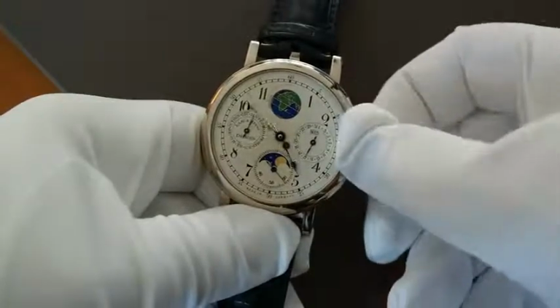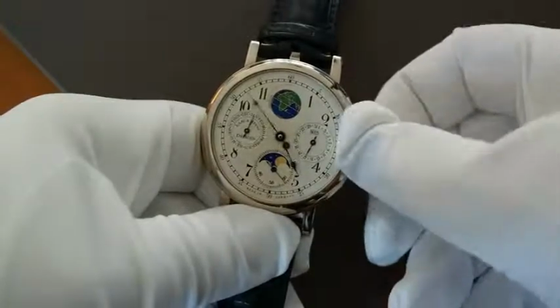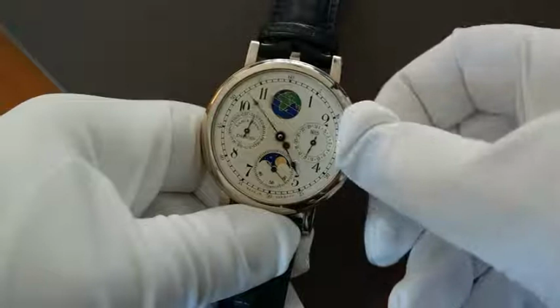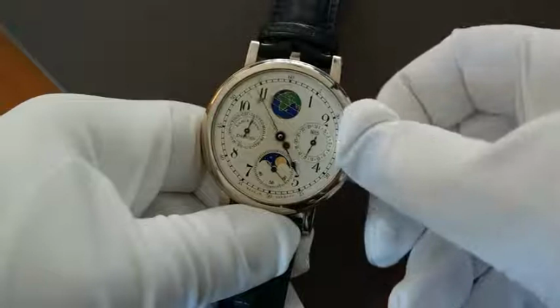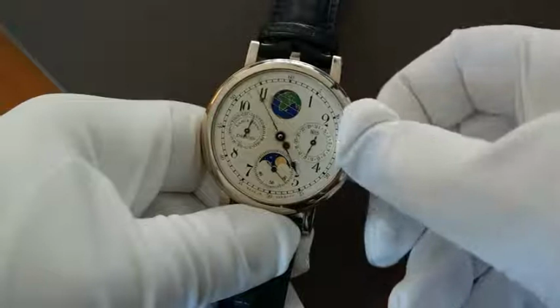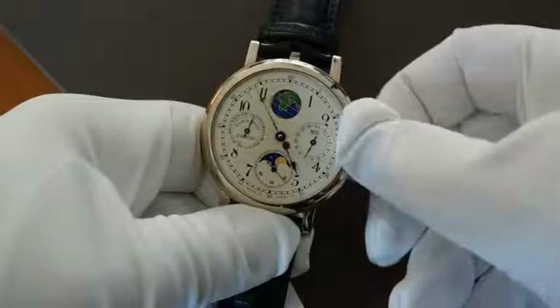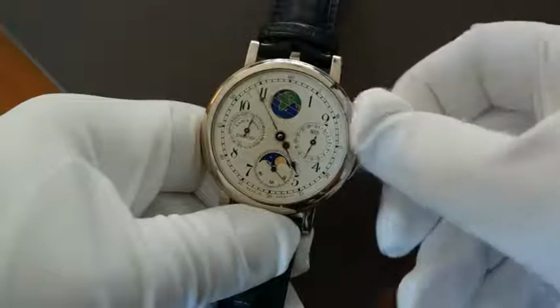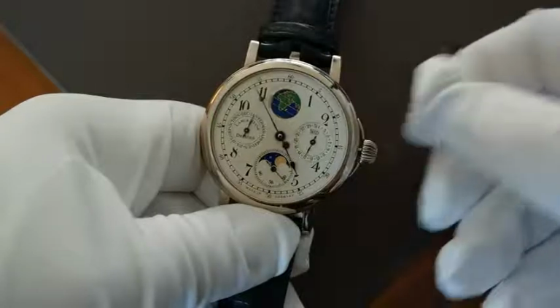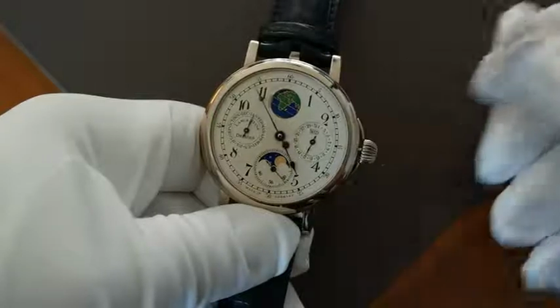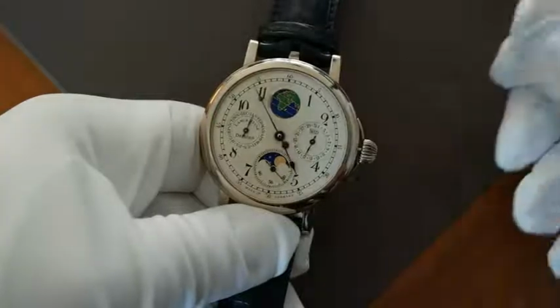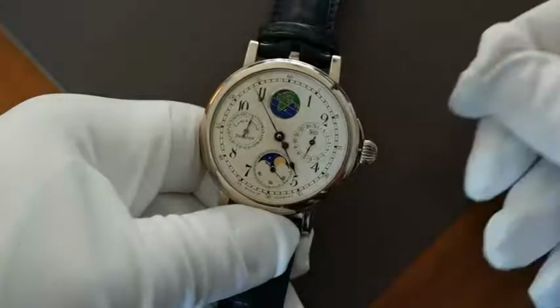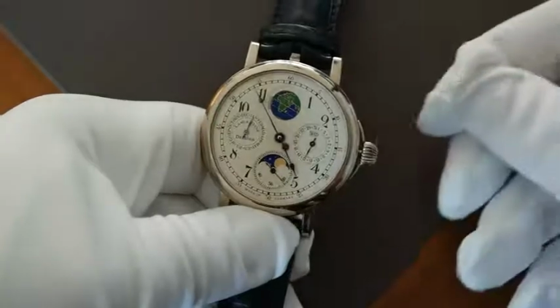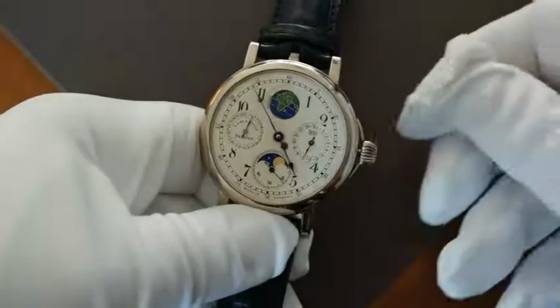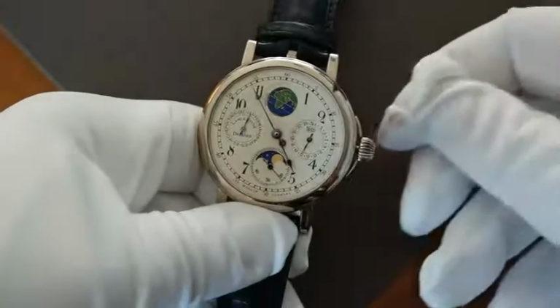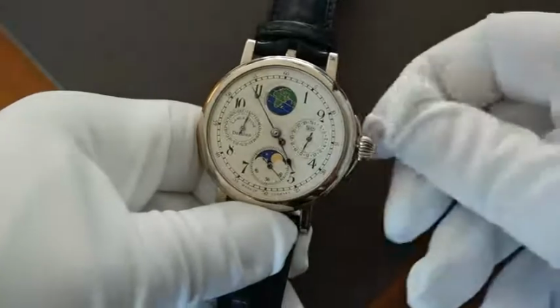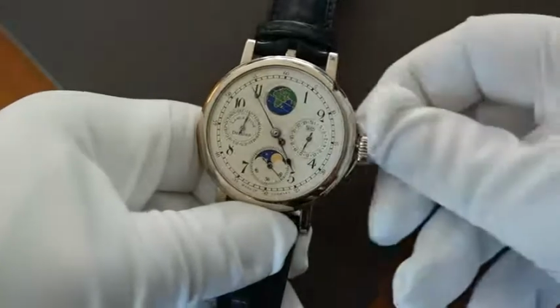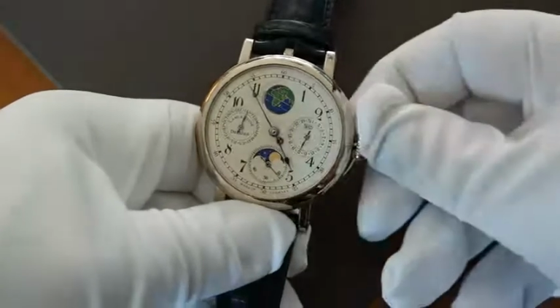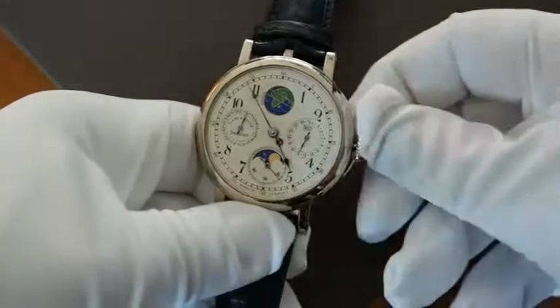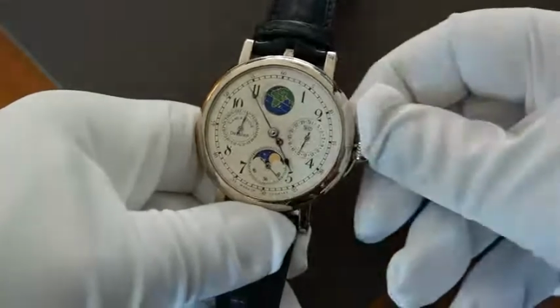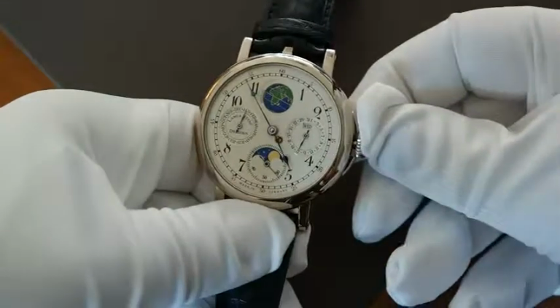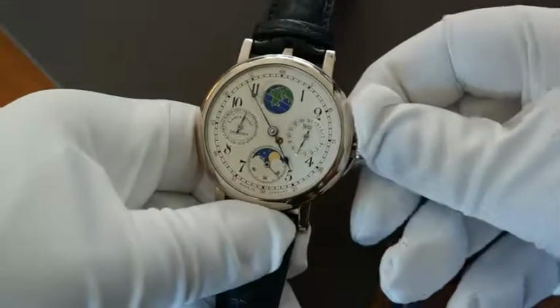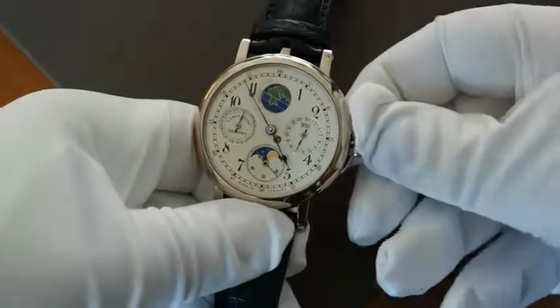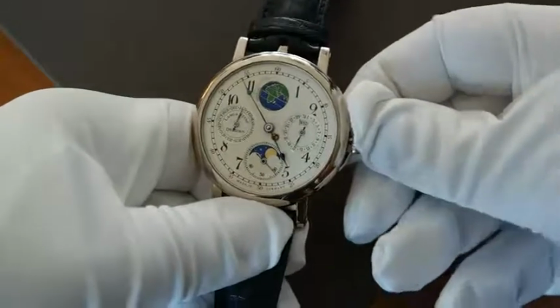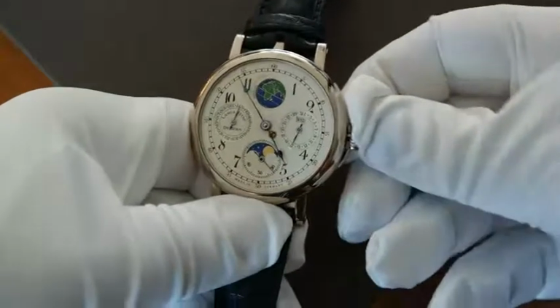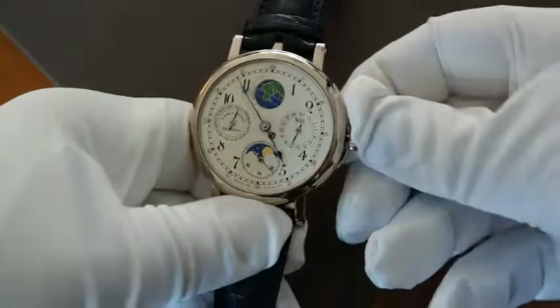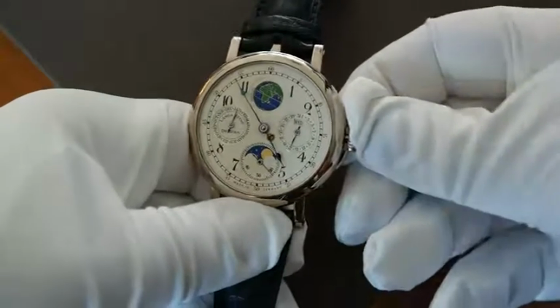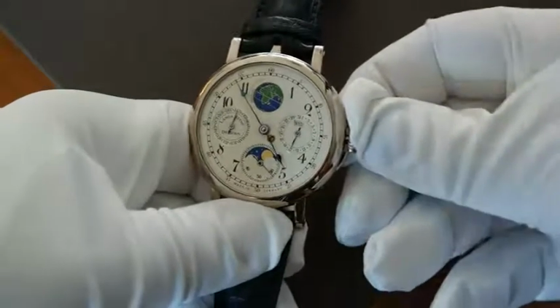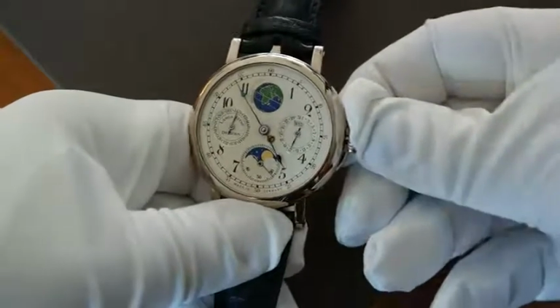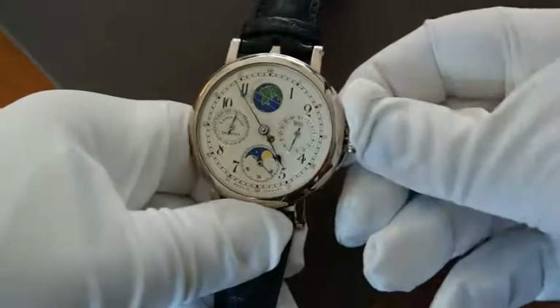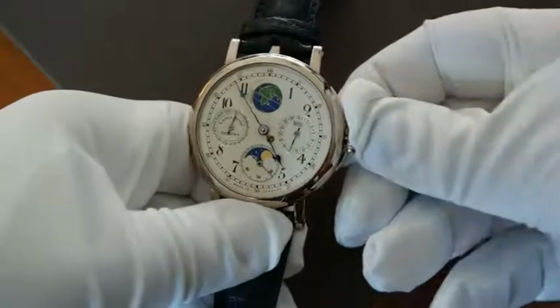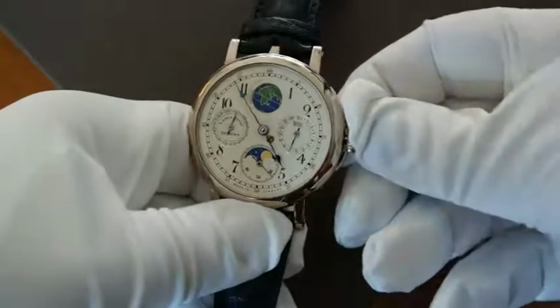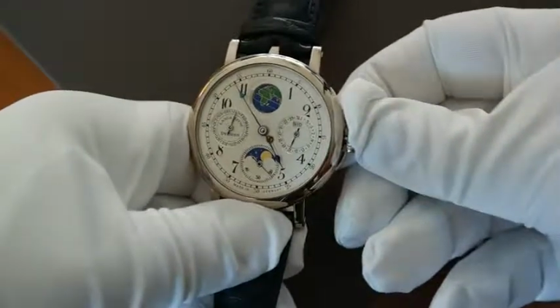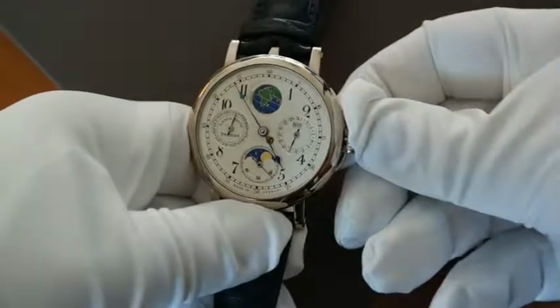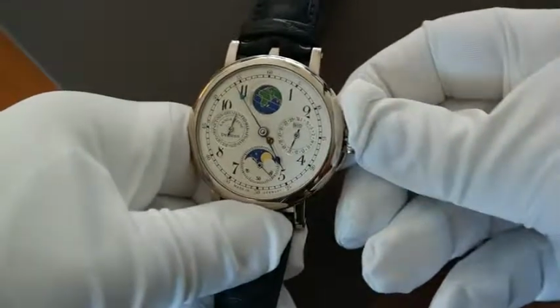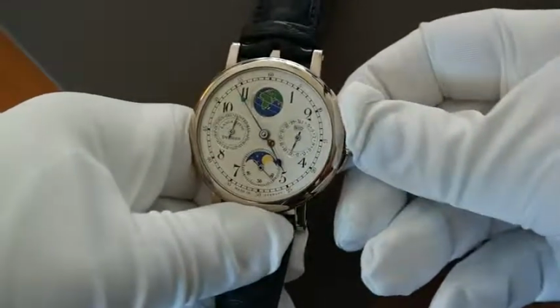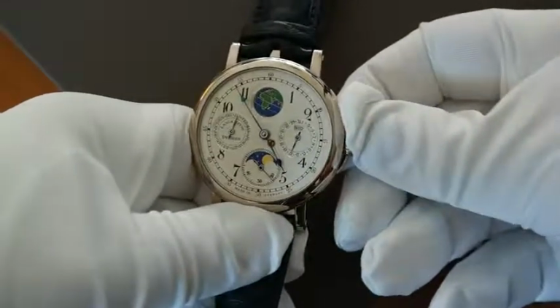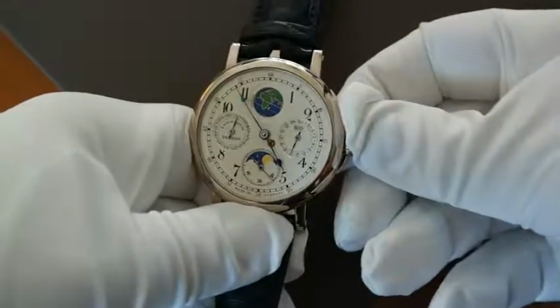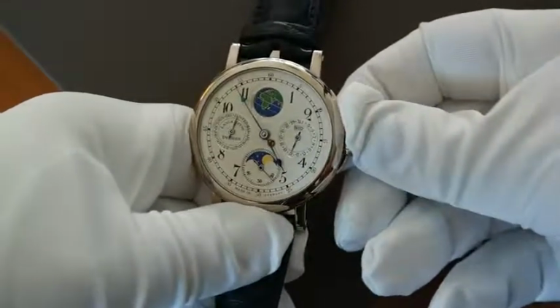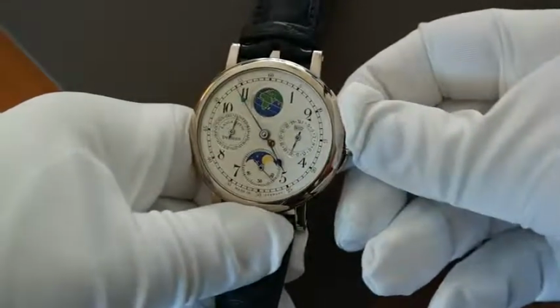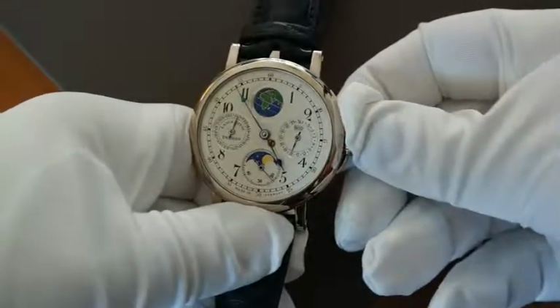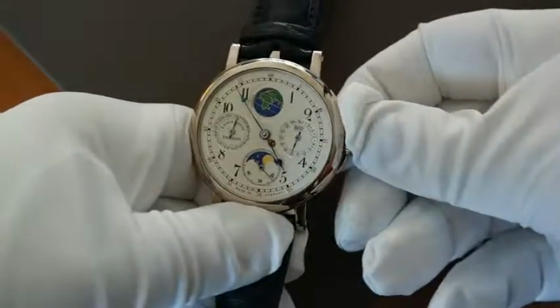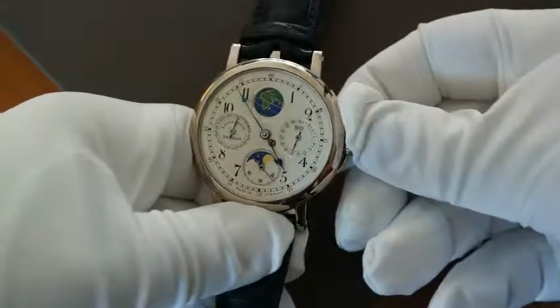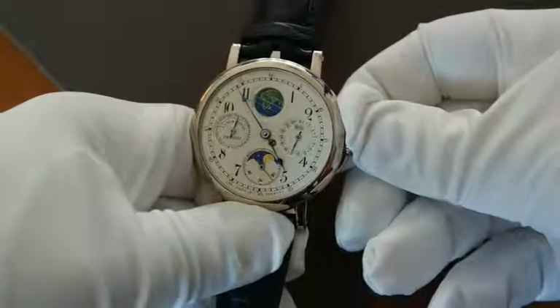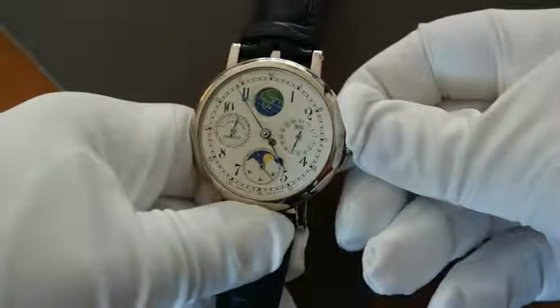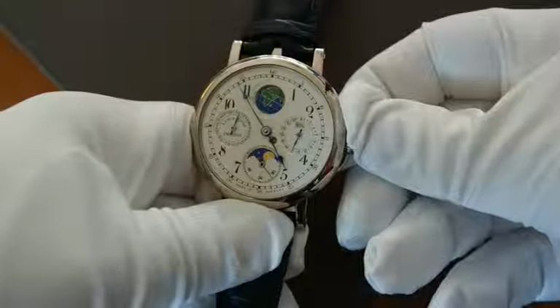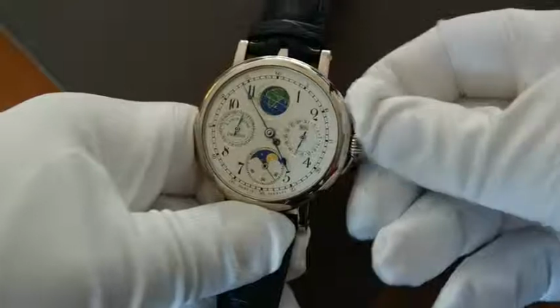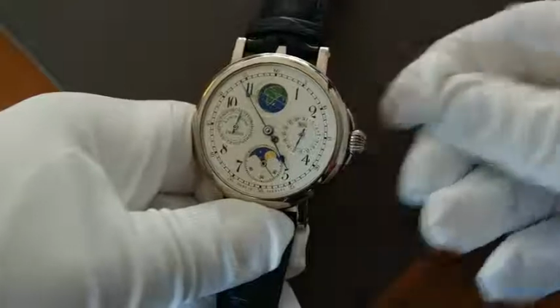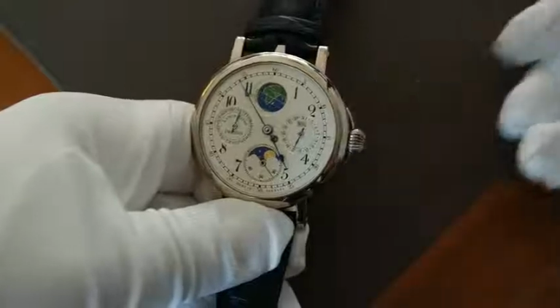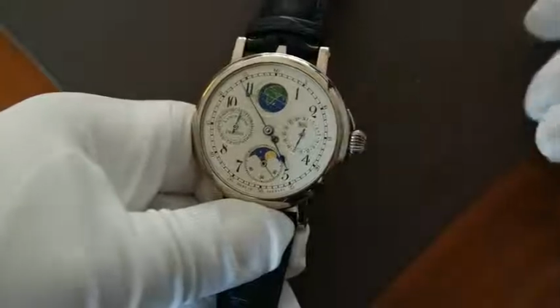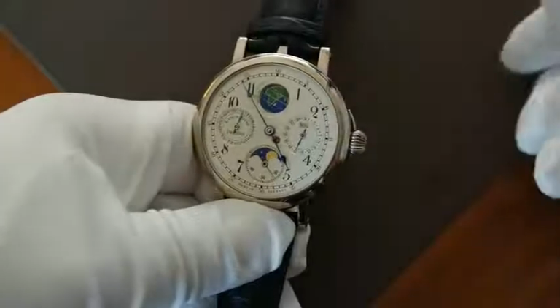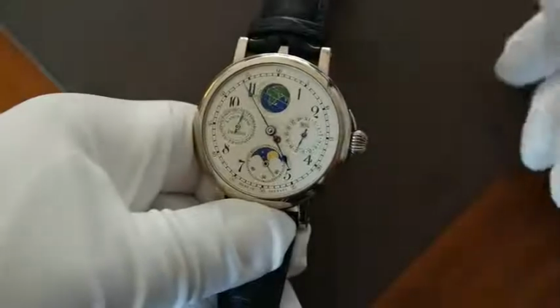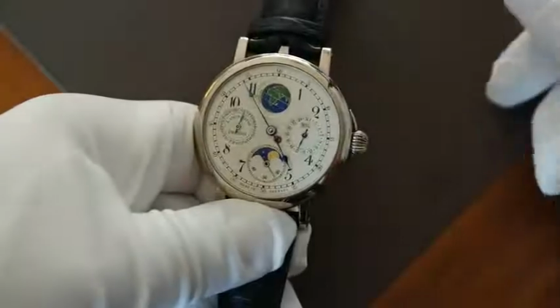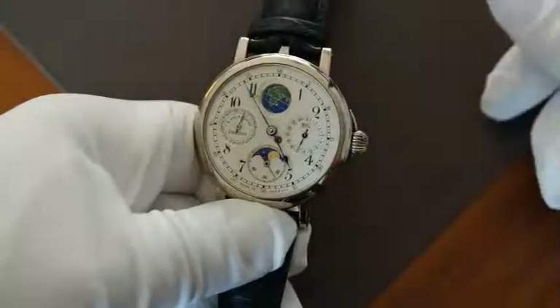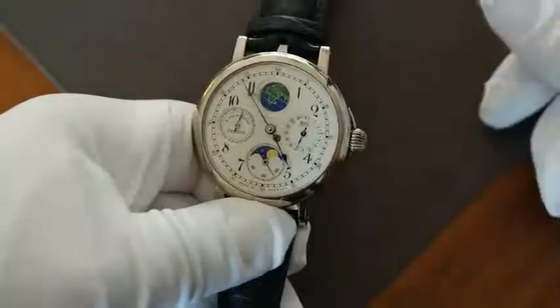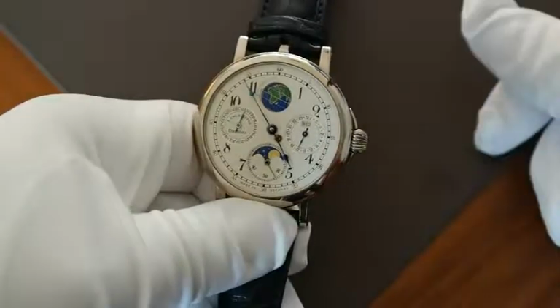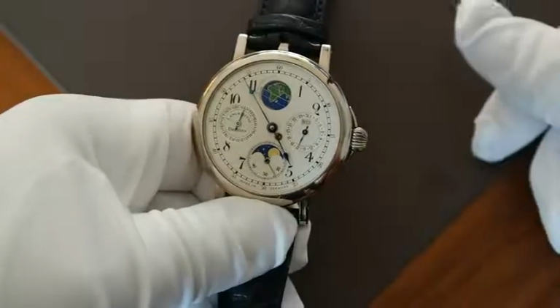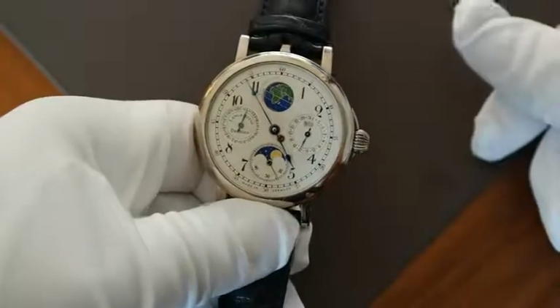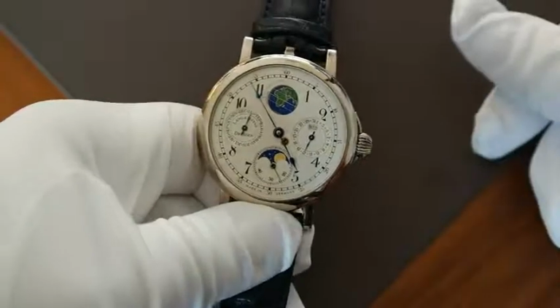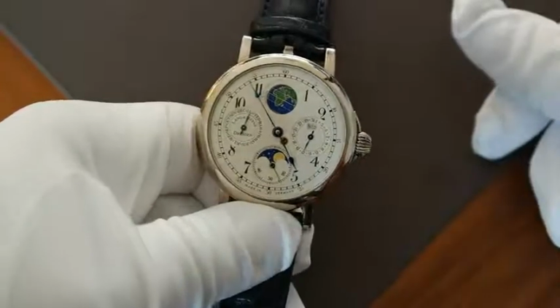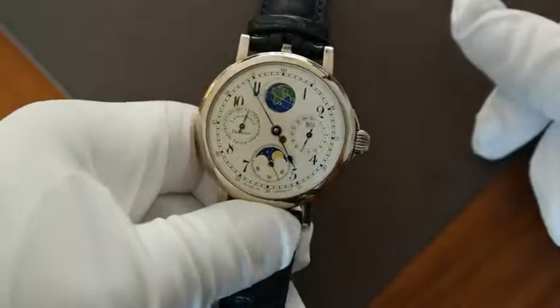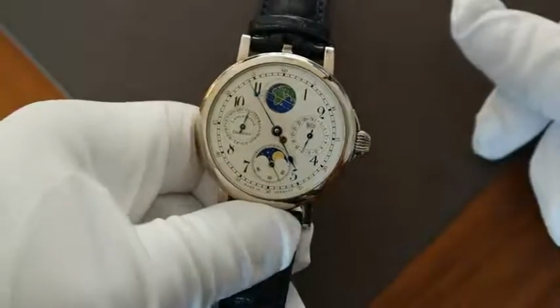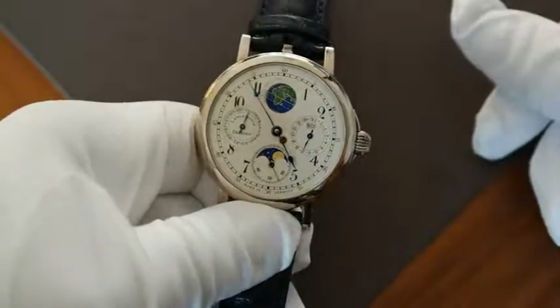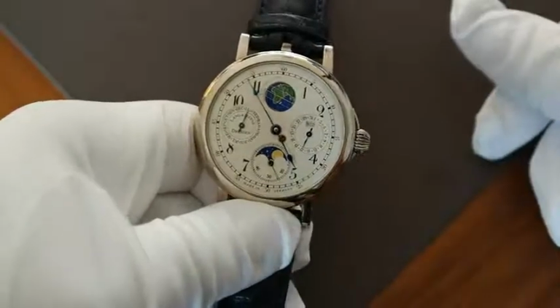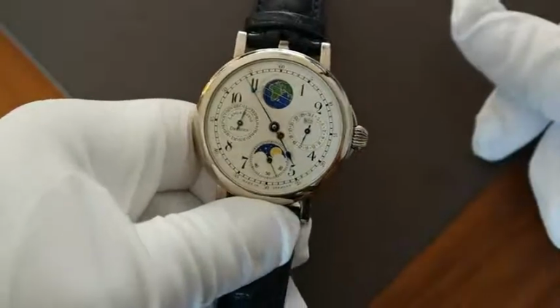After setting the time you push the crown inside the watch and all is complete.